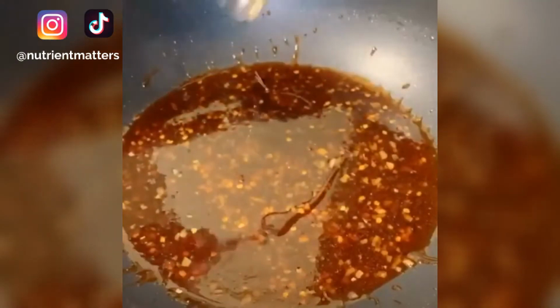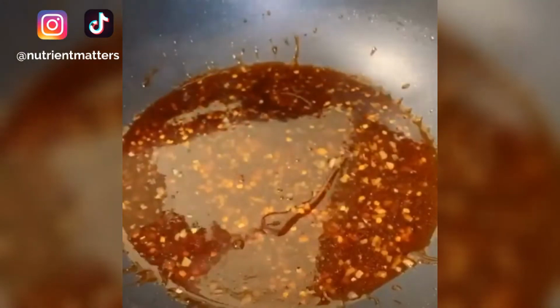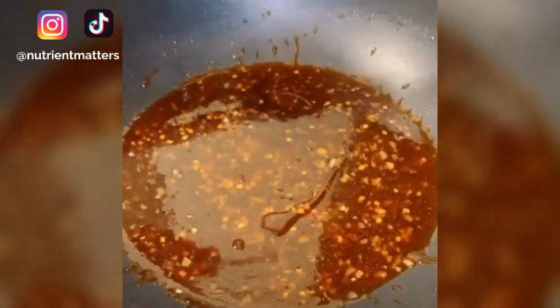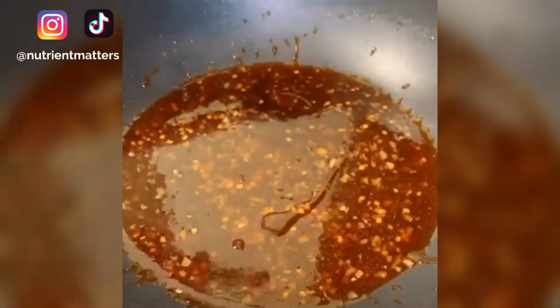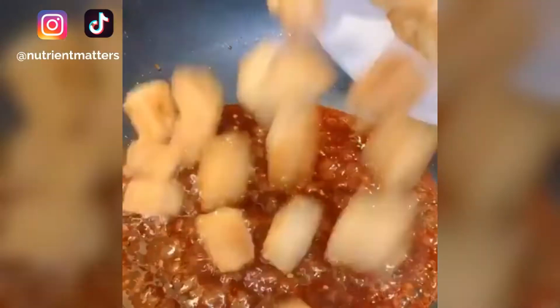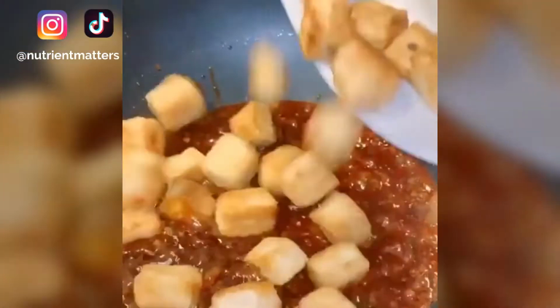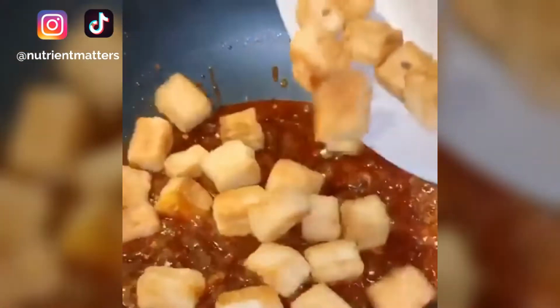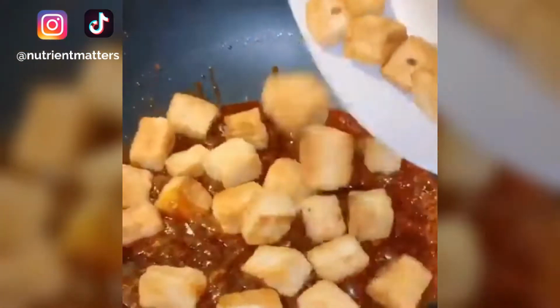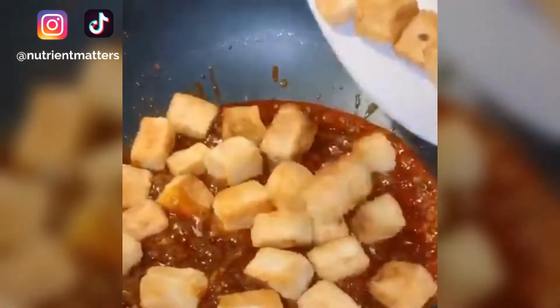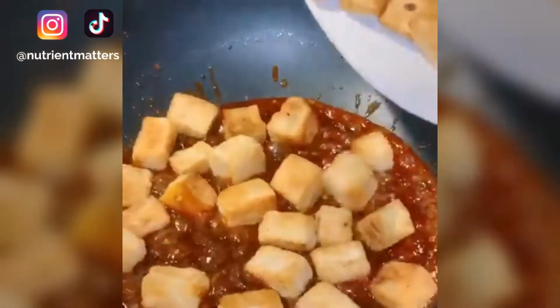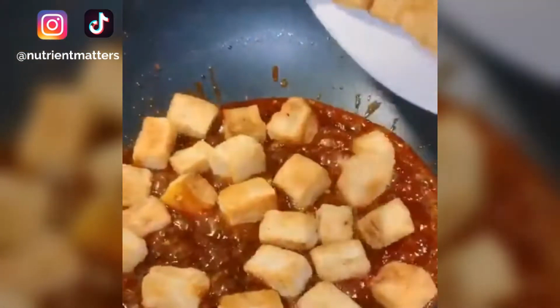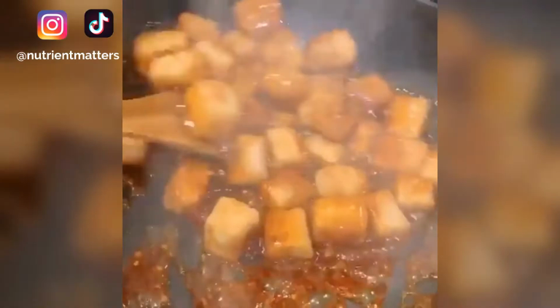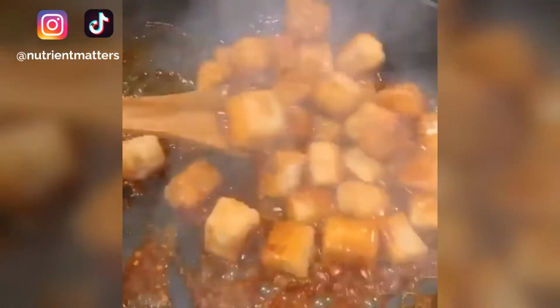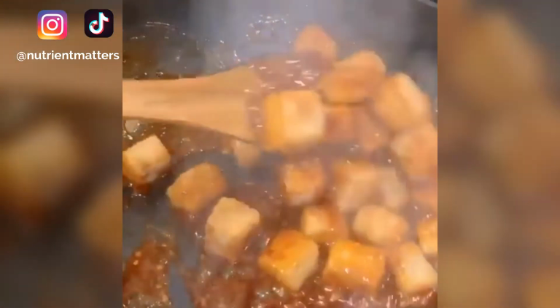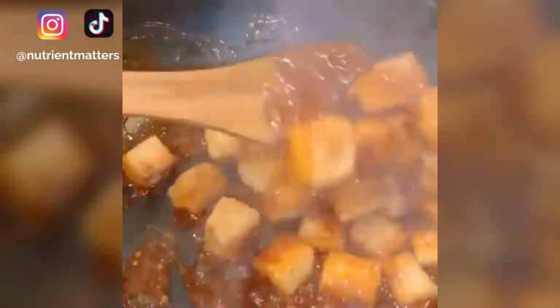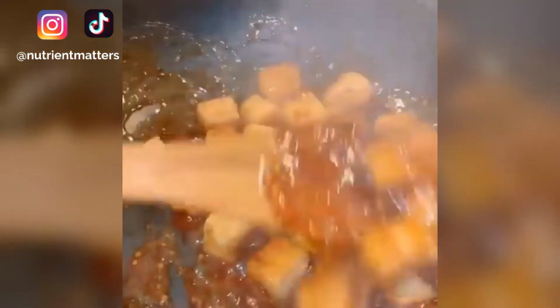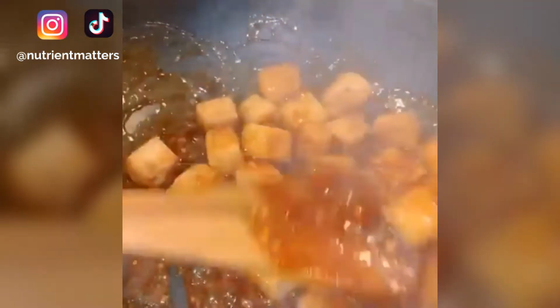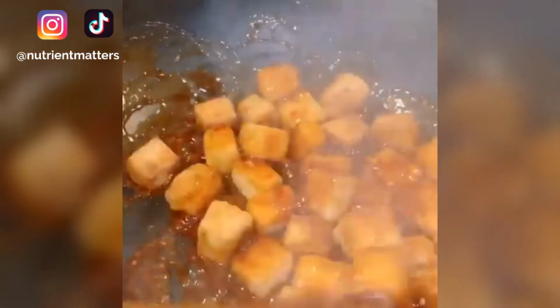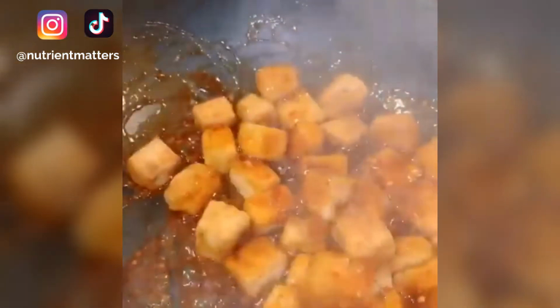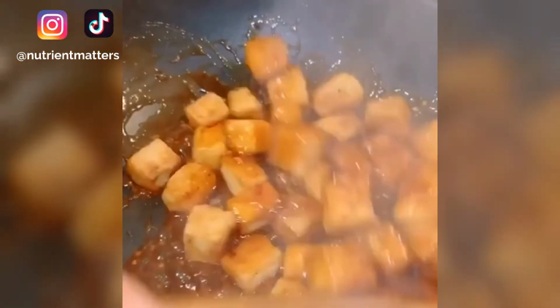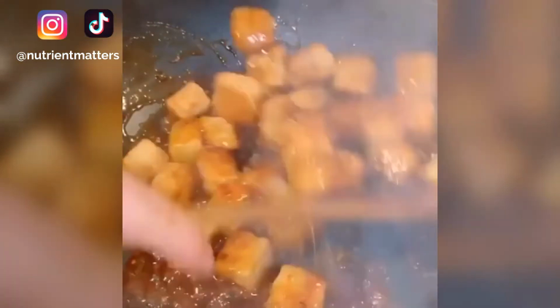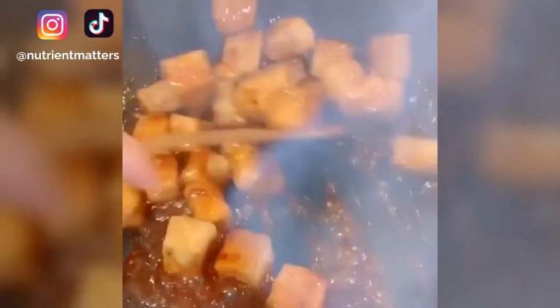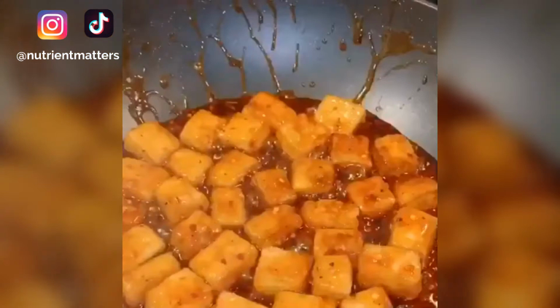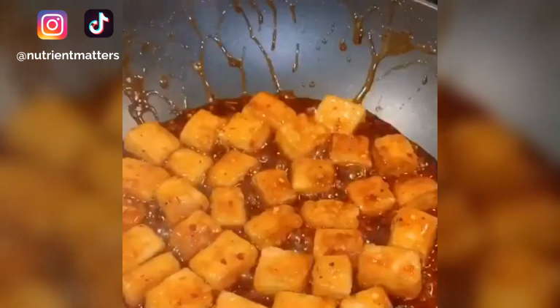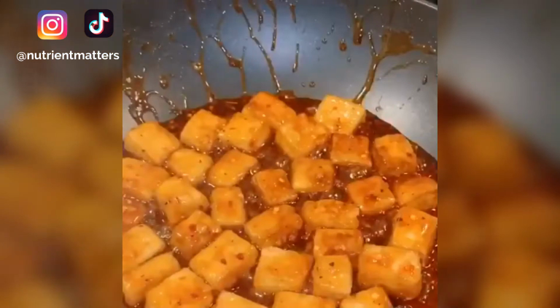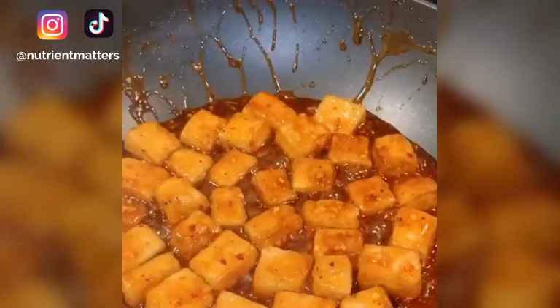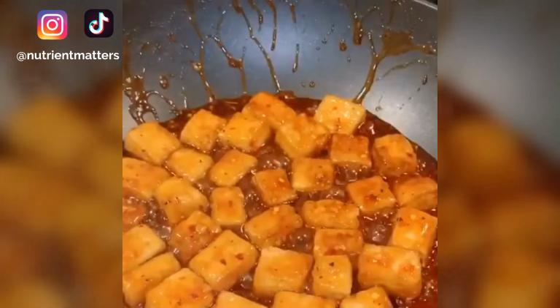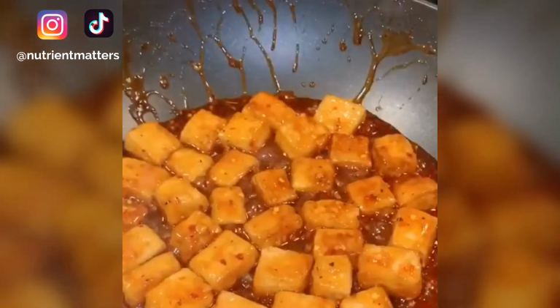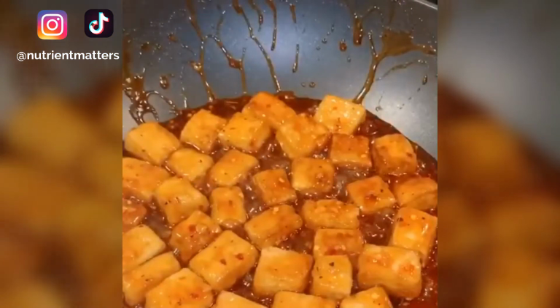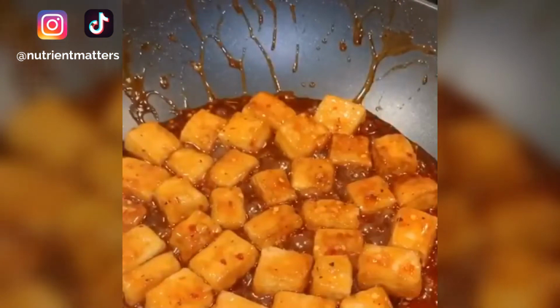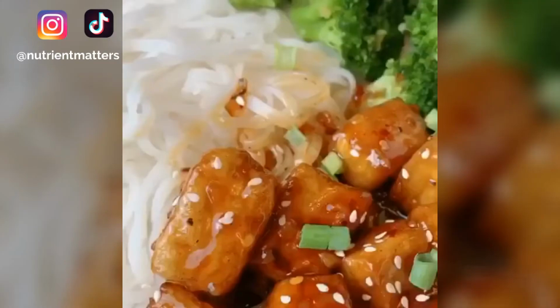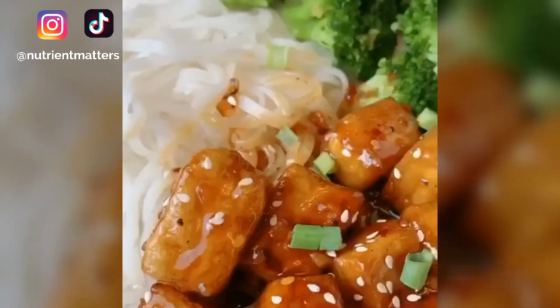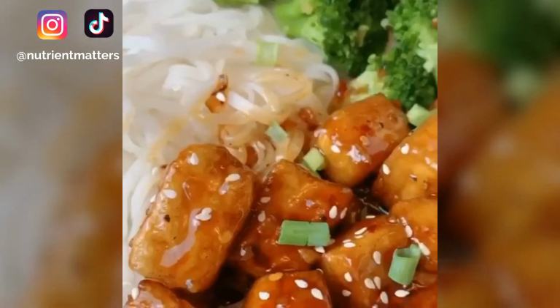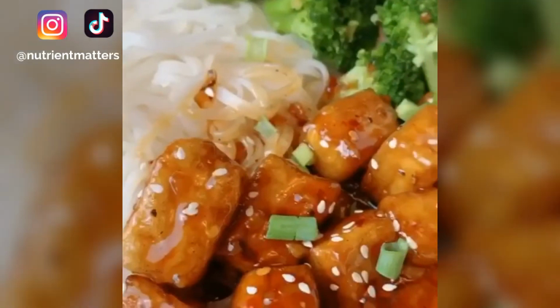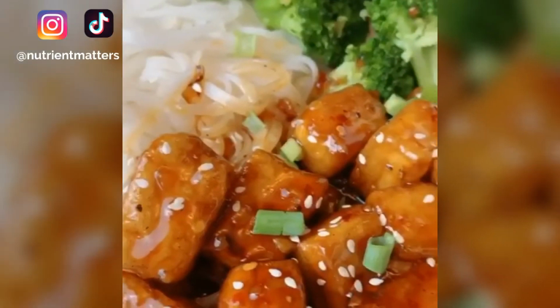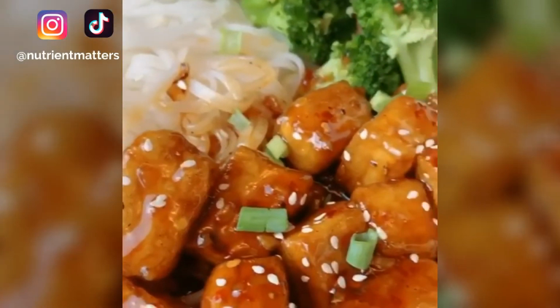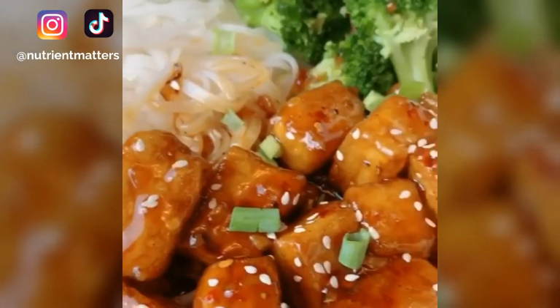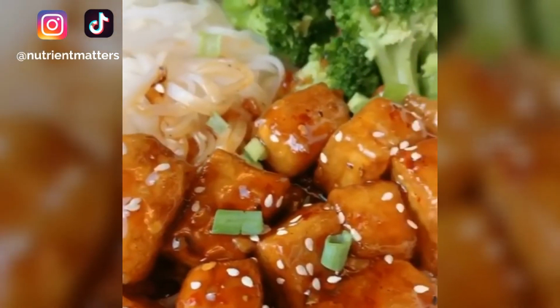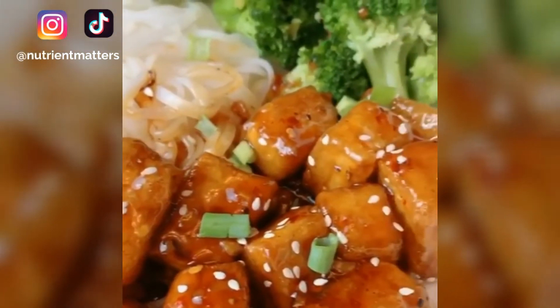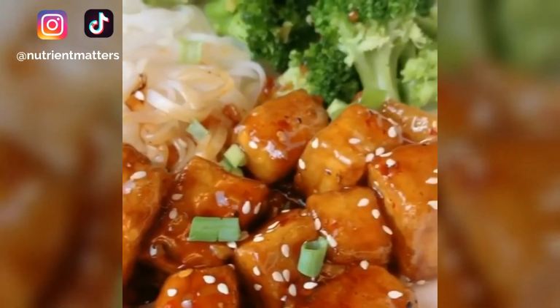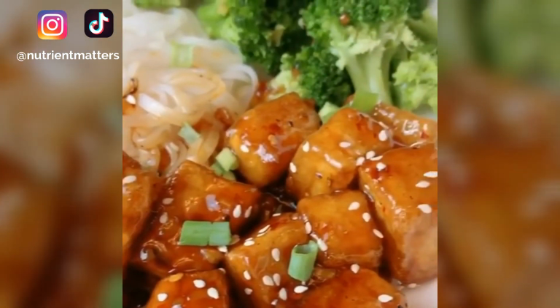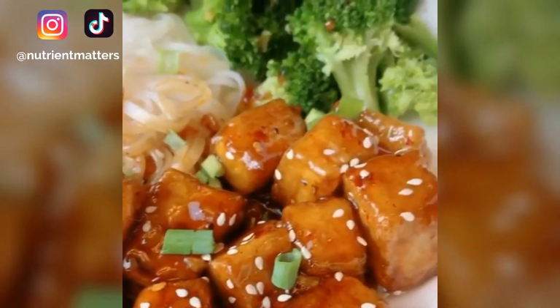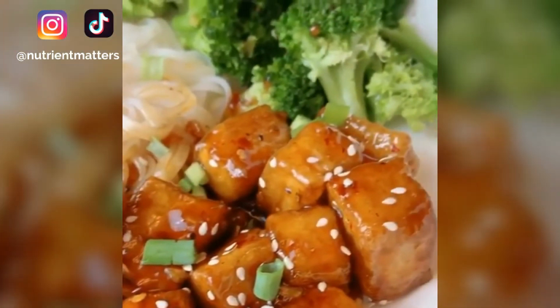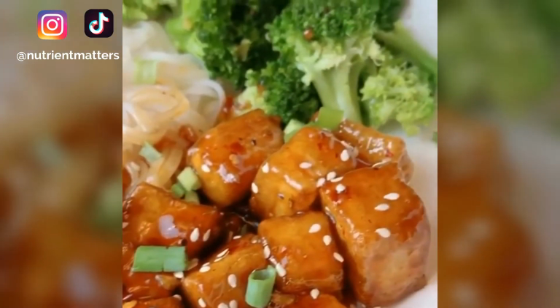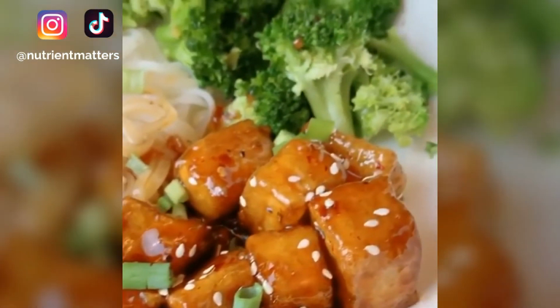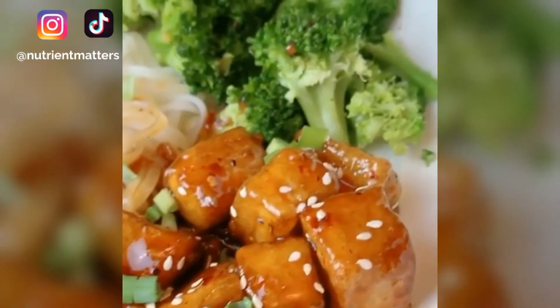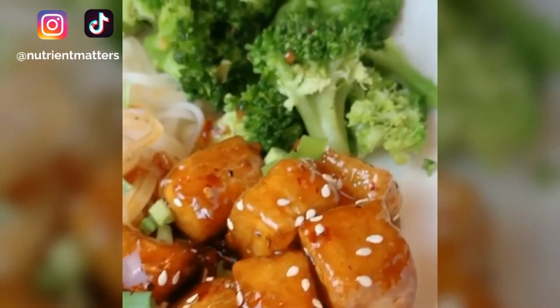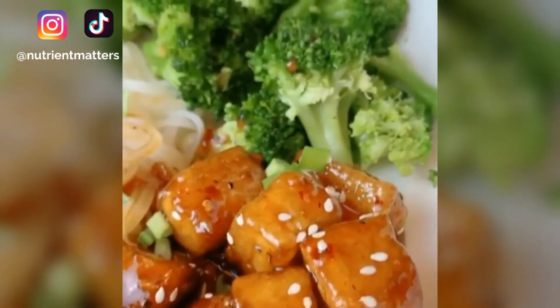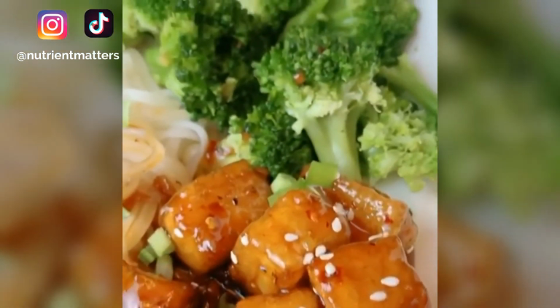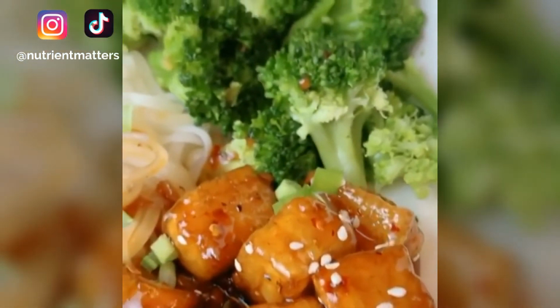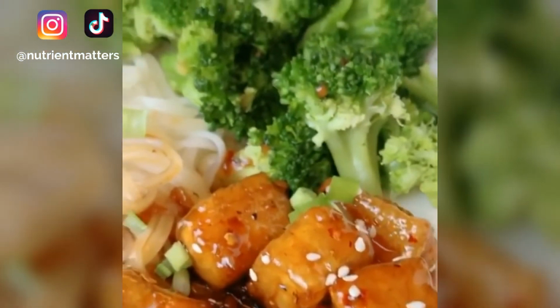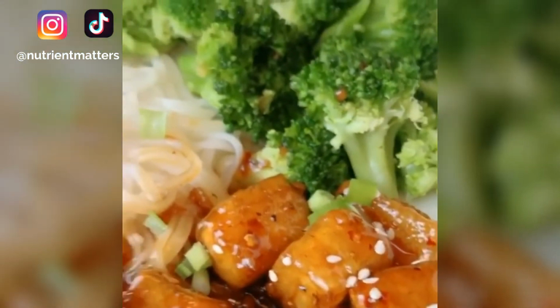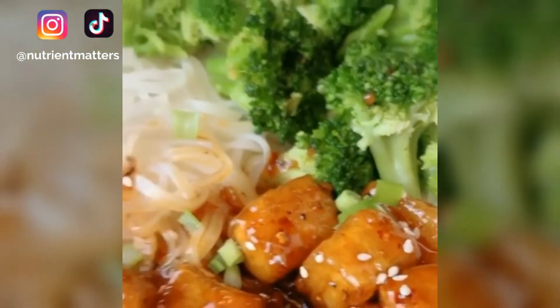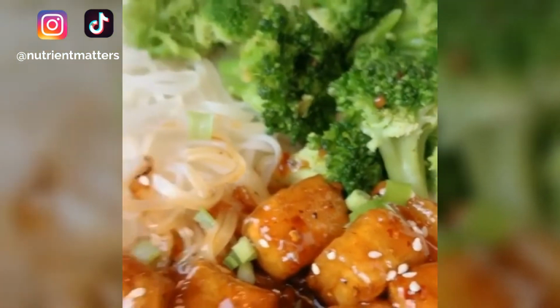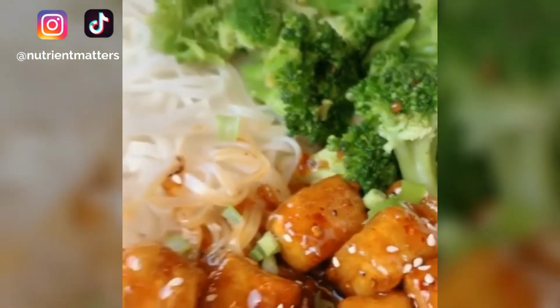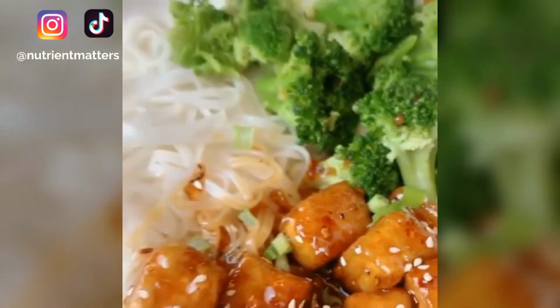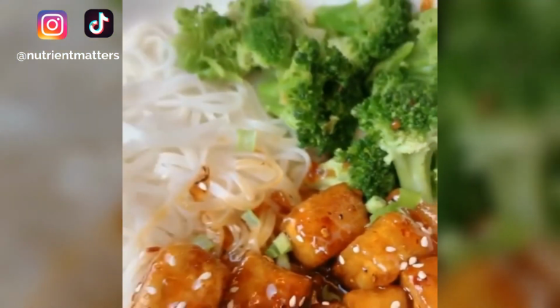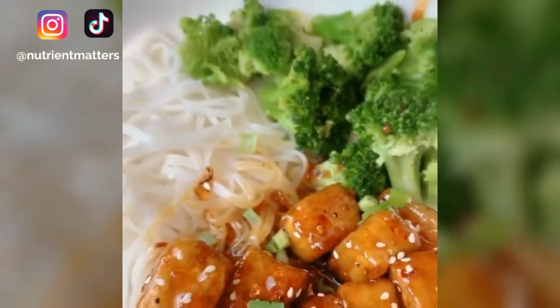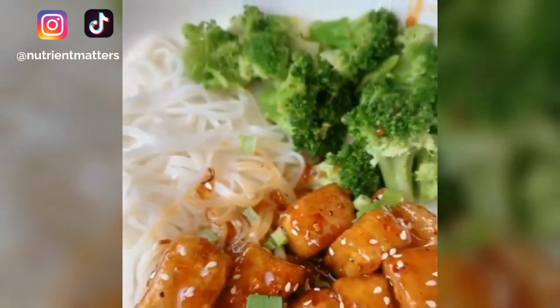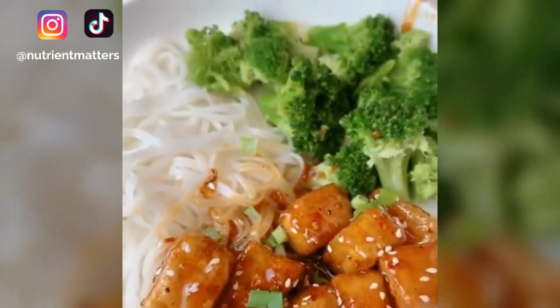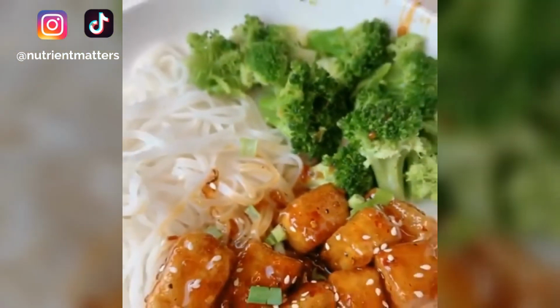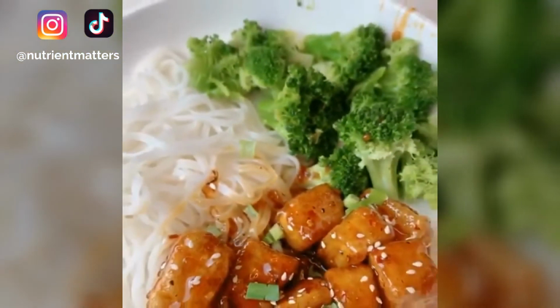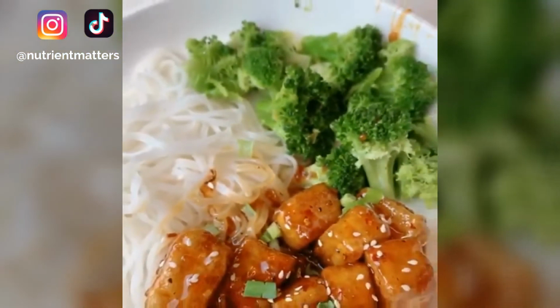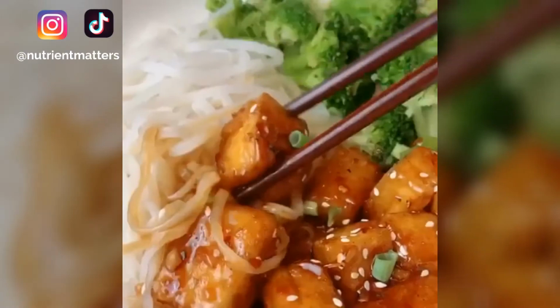Add sesame oil and add back in your tofu blocks. Coat the tofu in the sauce and serve with some rice noodles and broccoli. Enjoy!